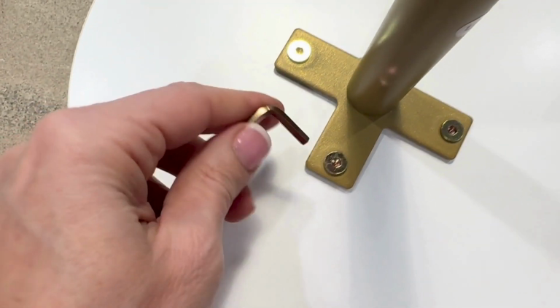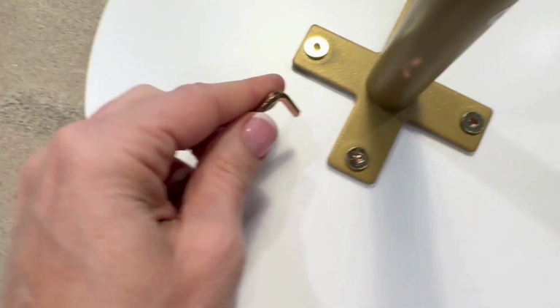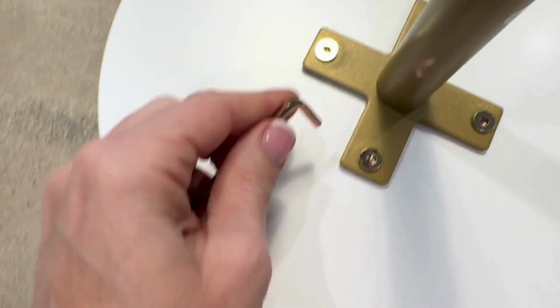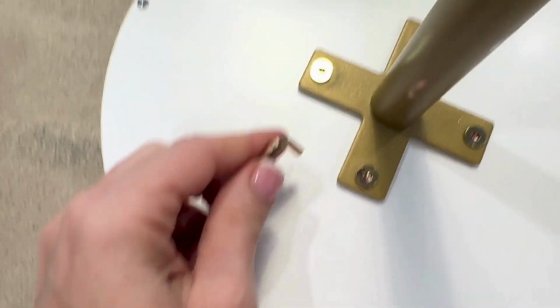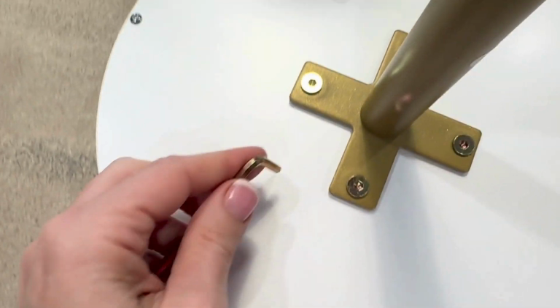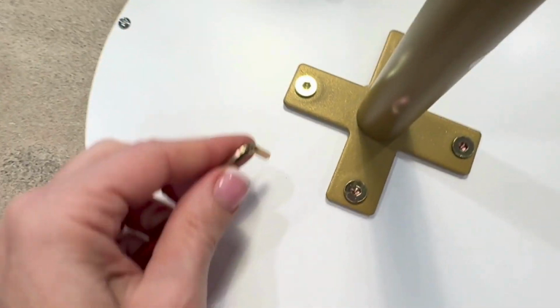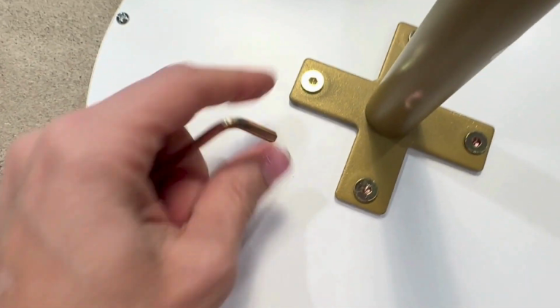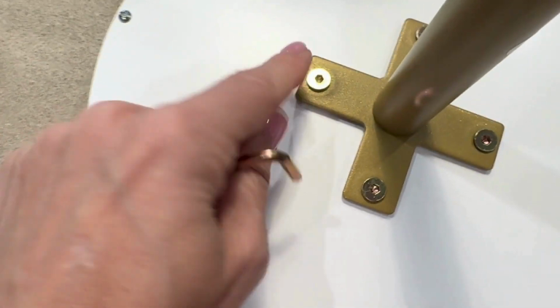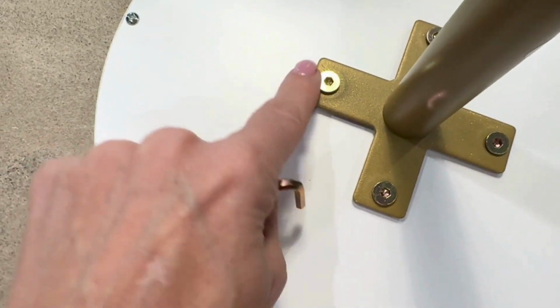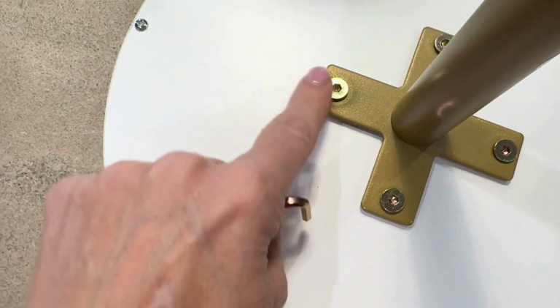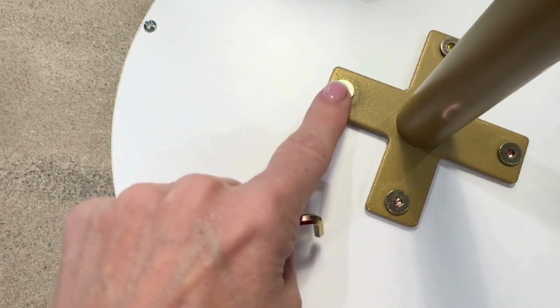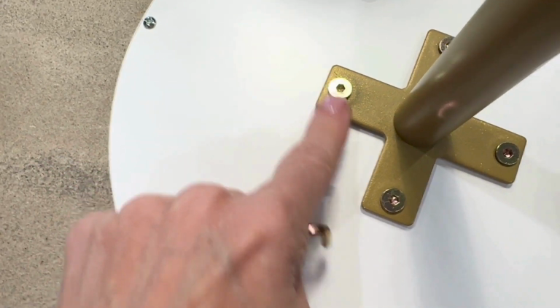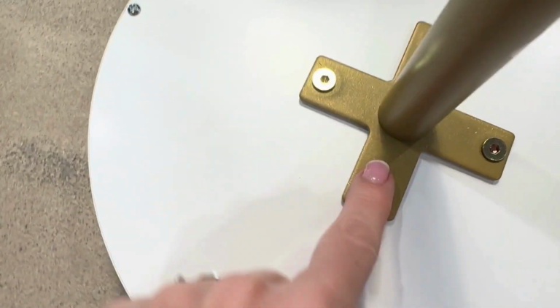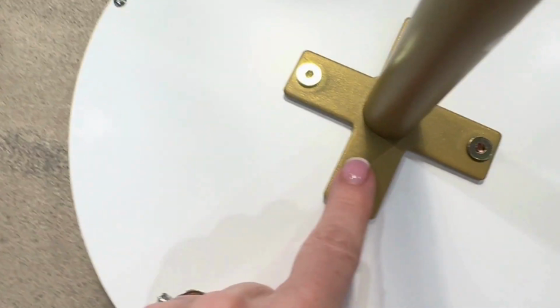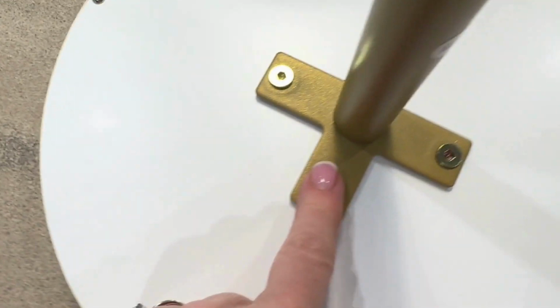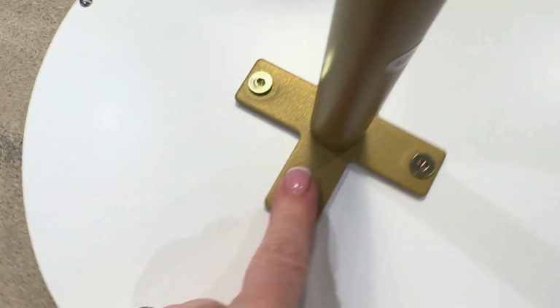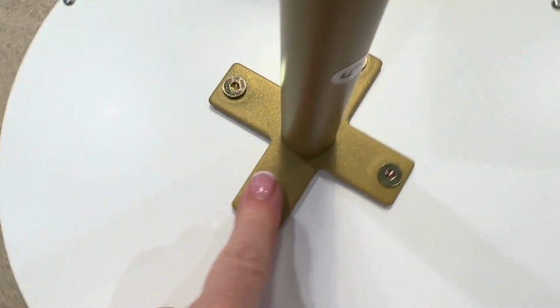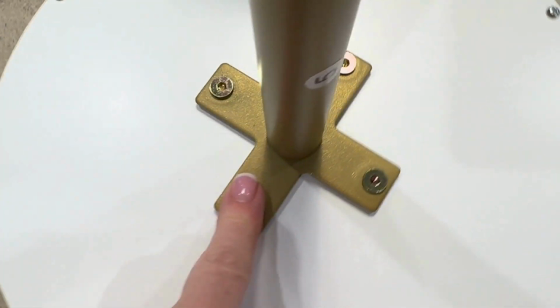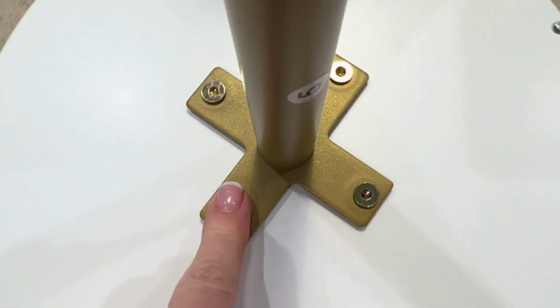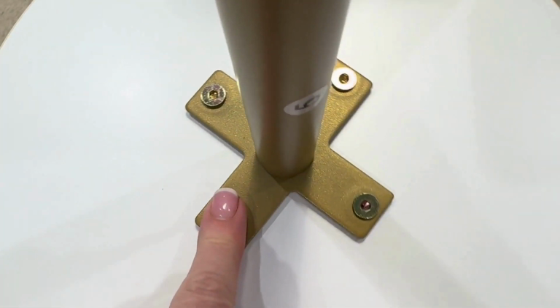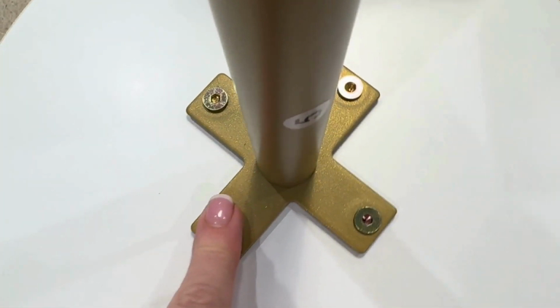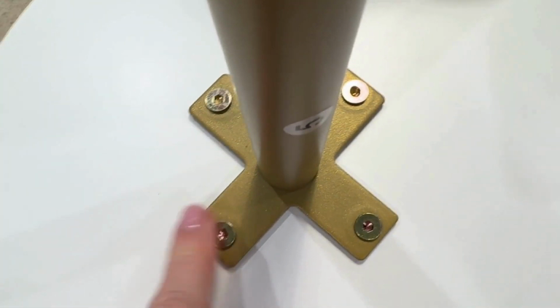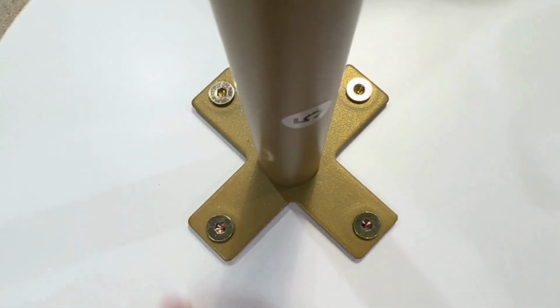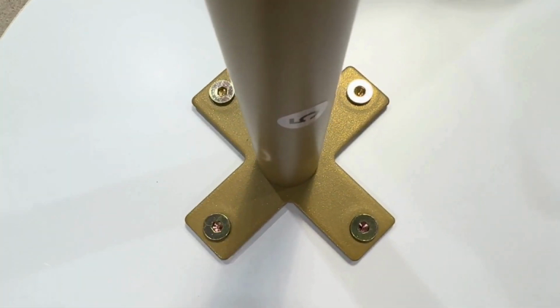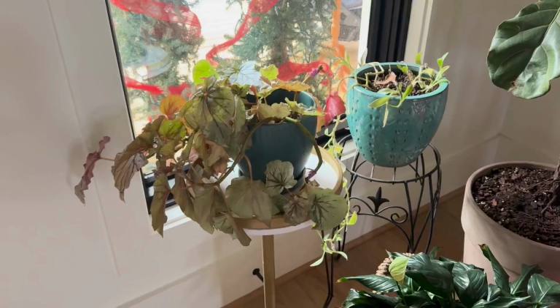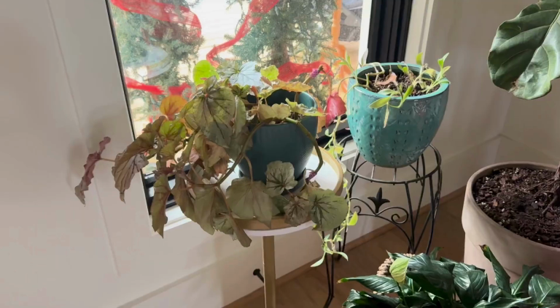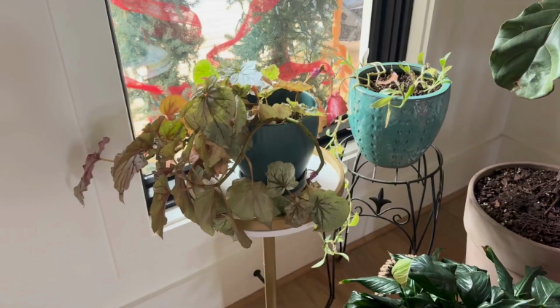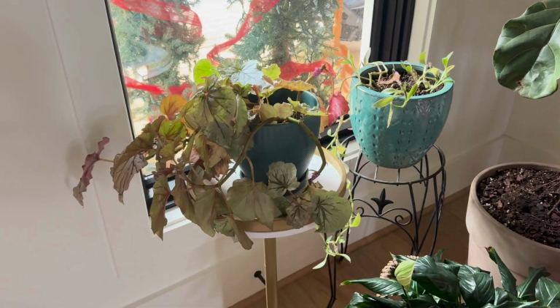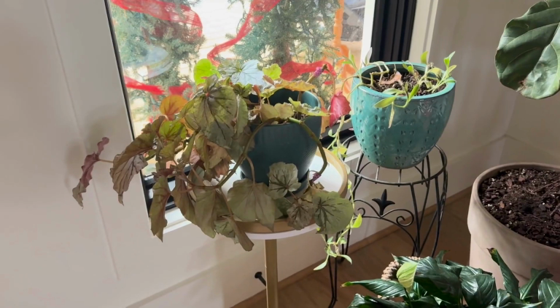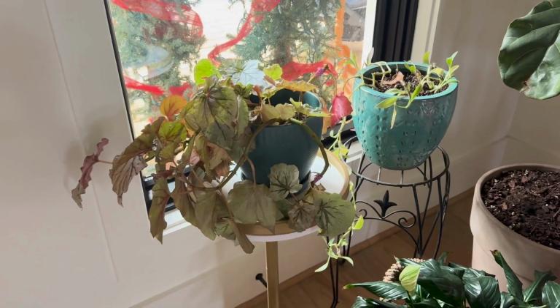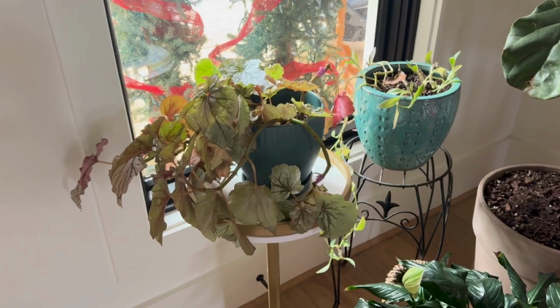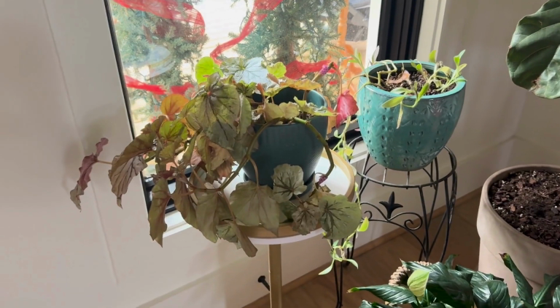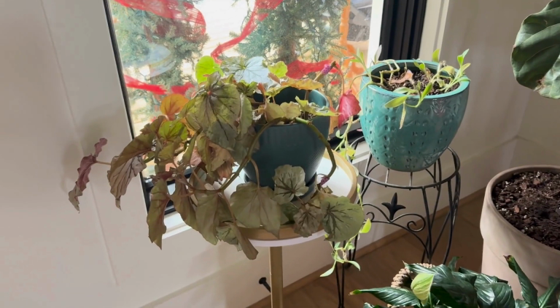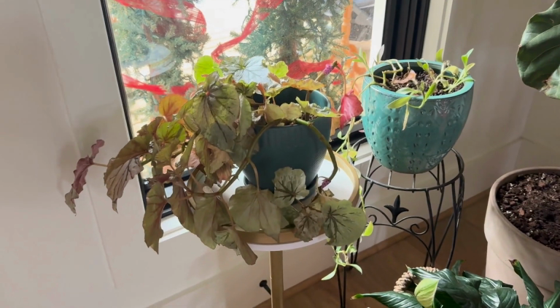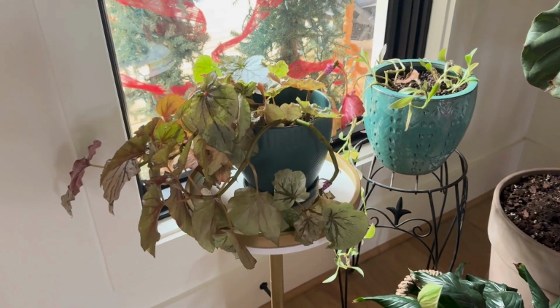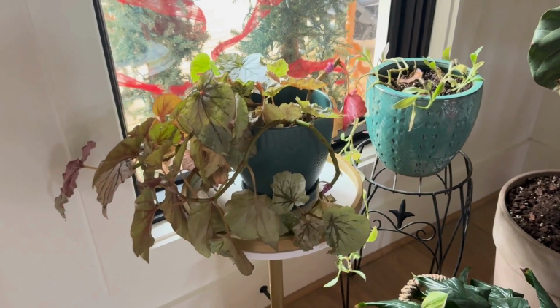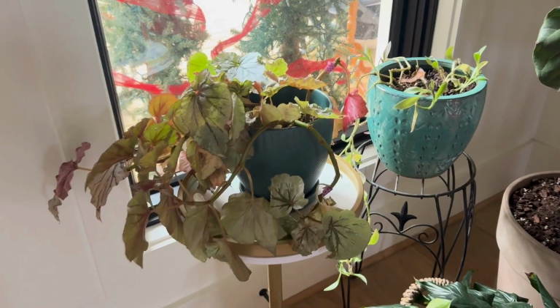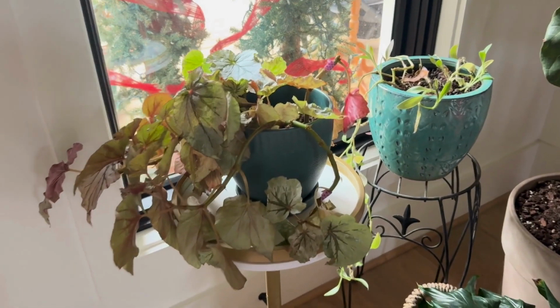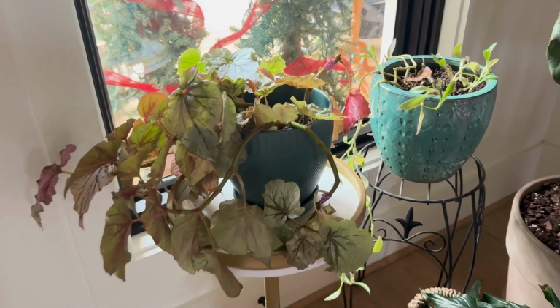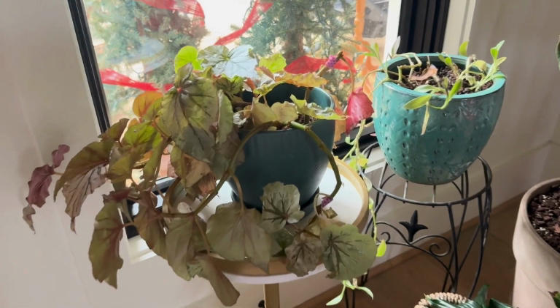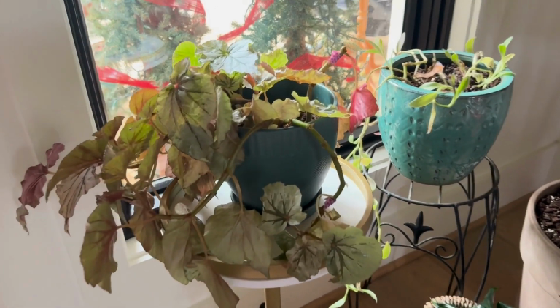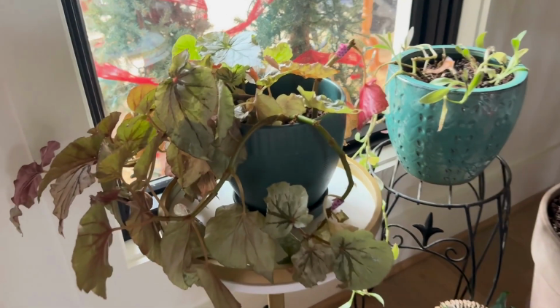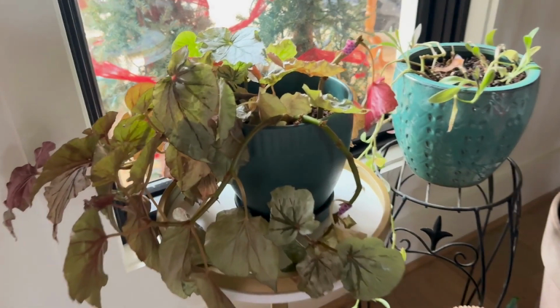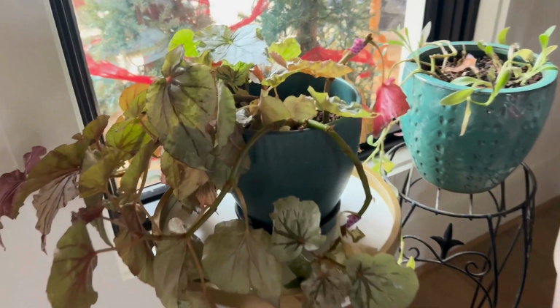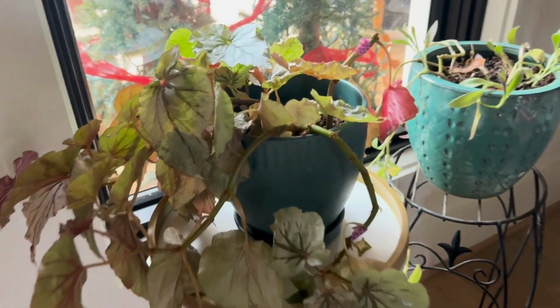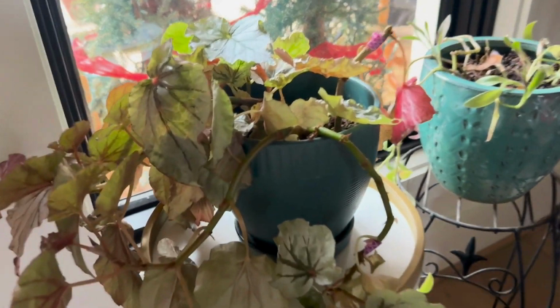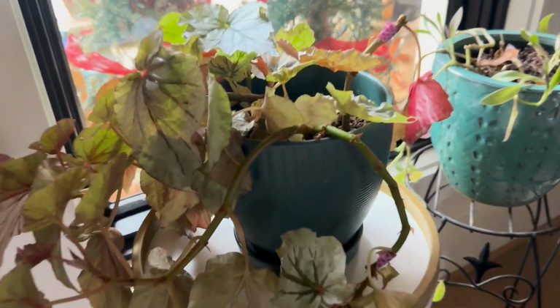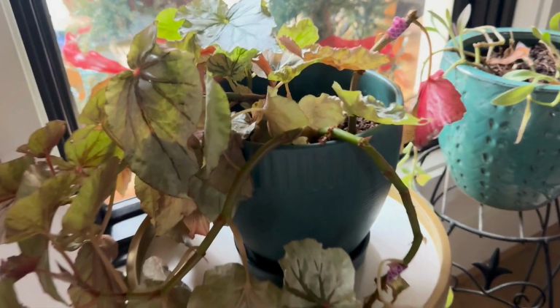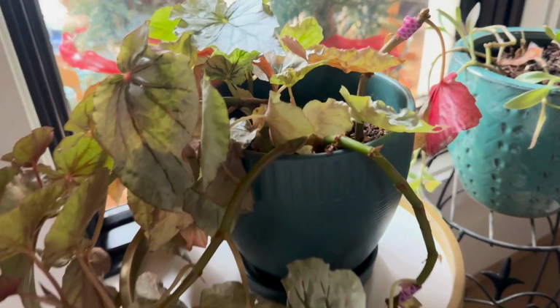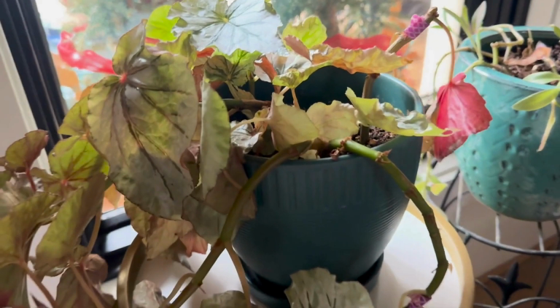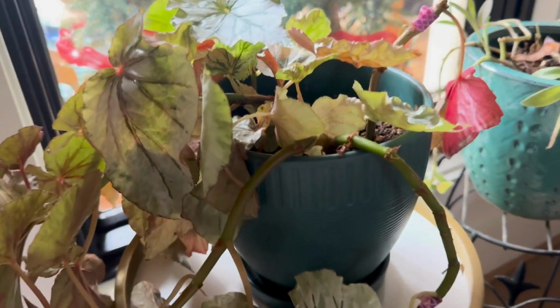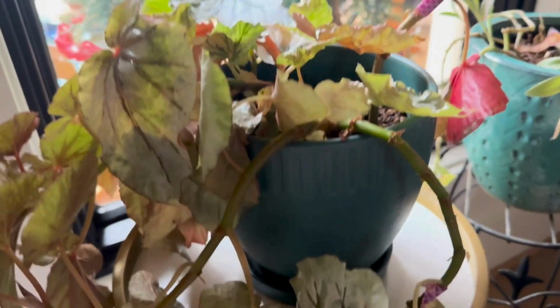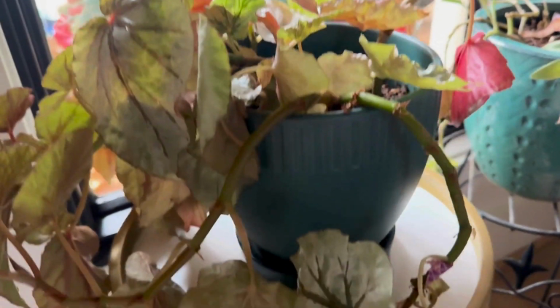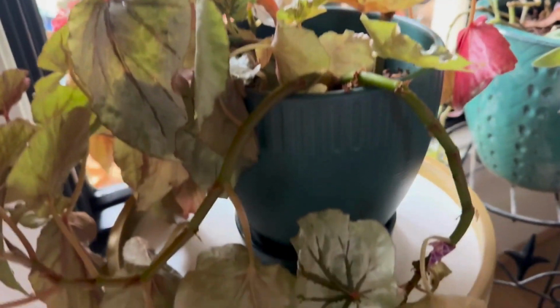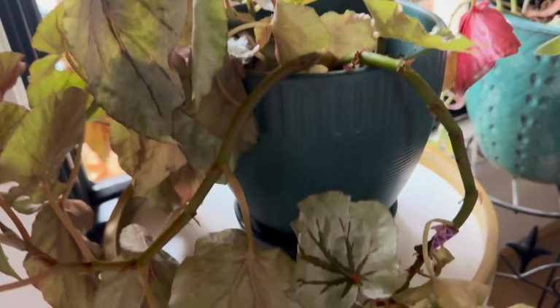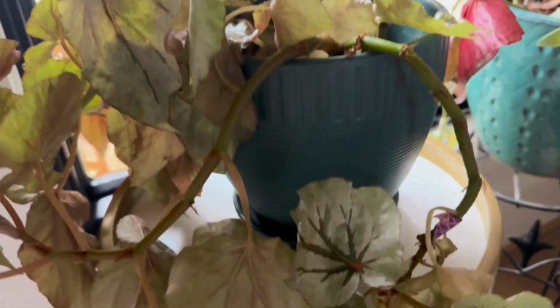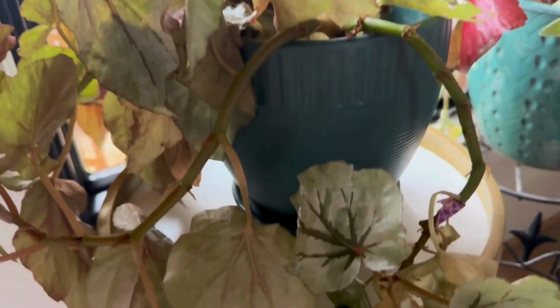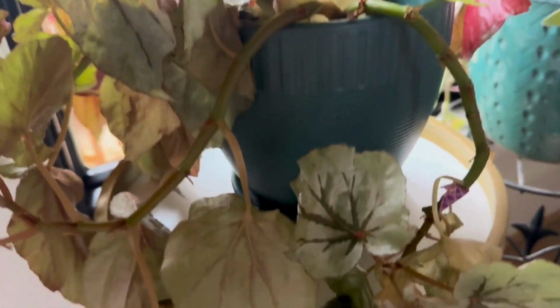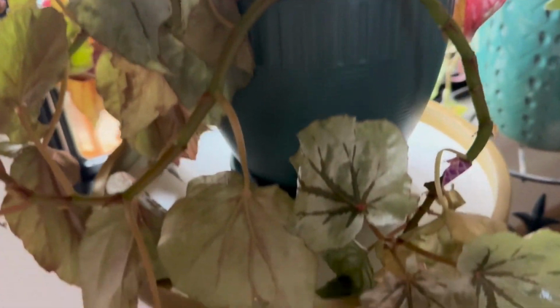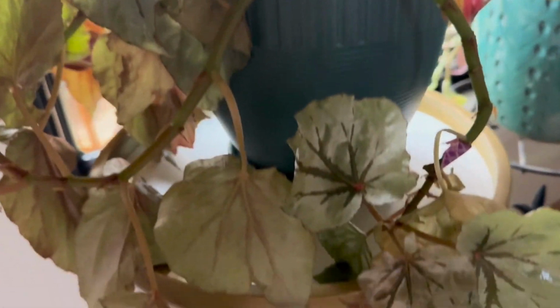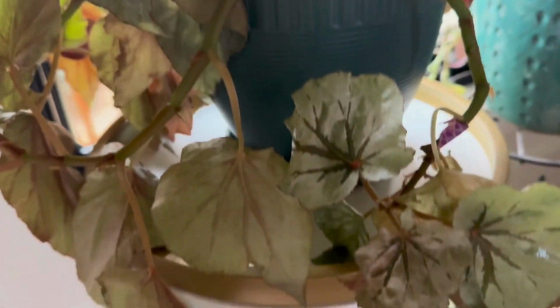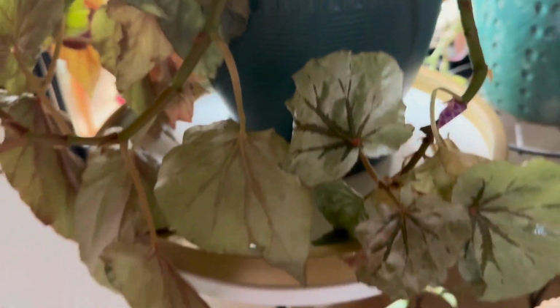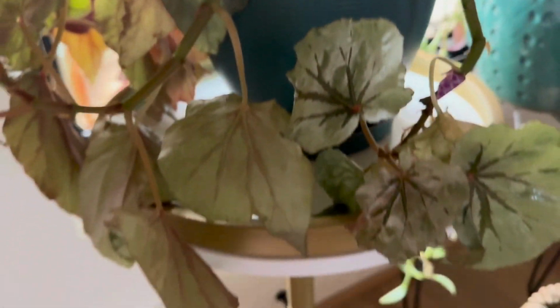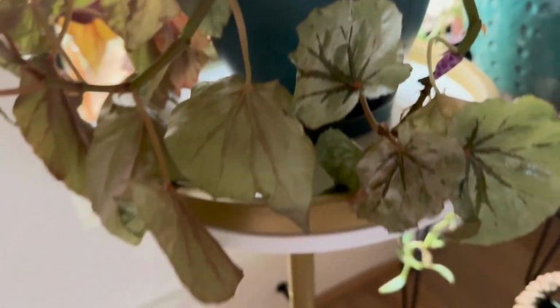A brand sent me this to try out and I absolutely love it. I'm using it as a plant stand in my home and it is literally gorgeous.